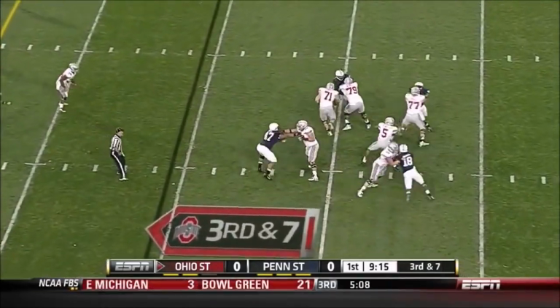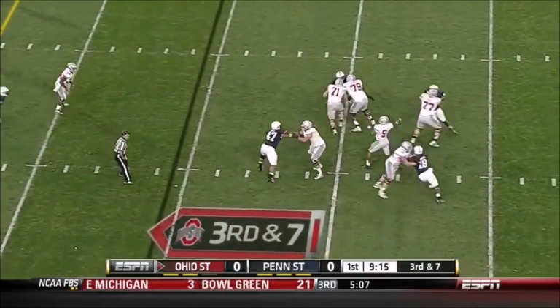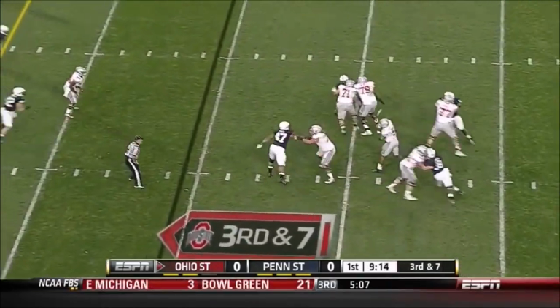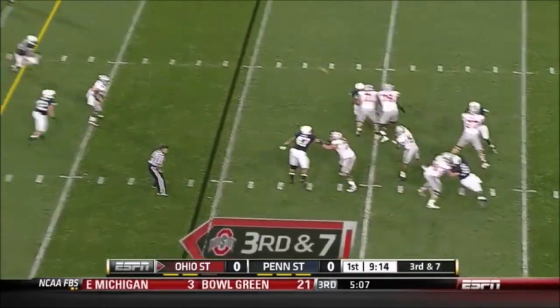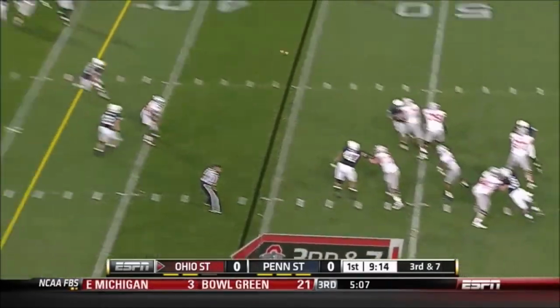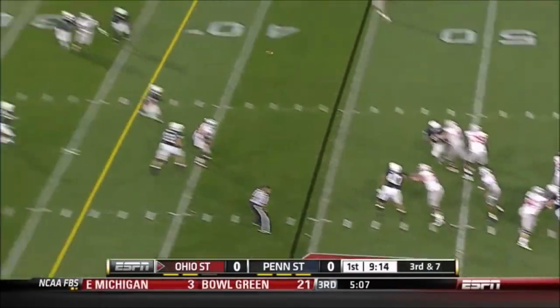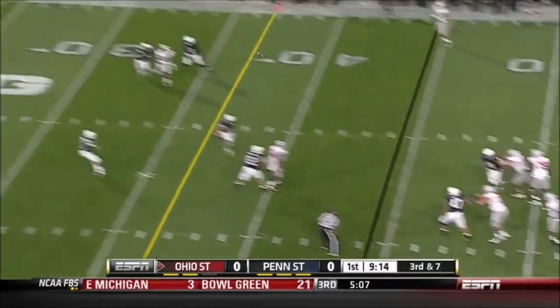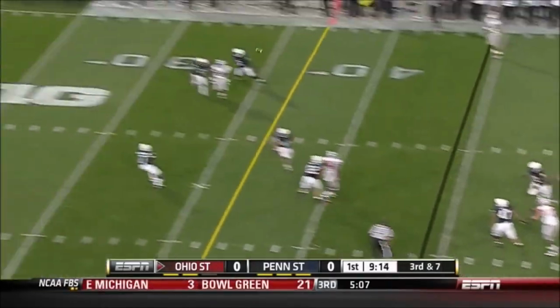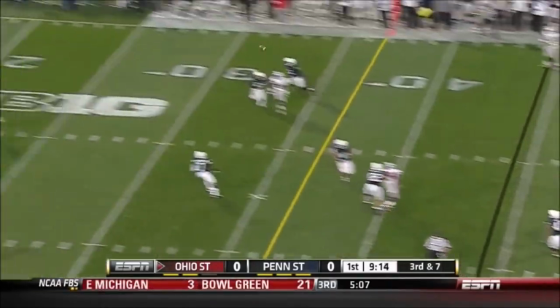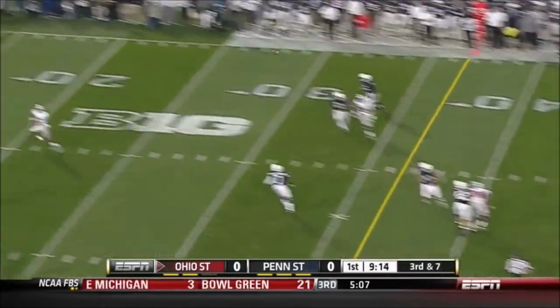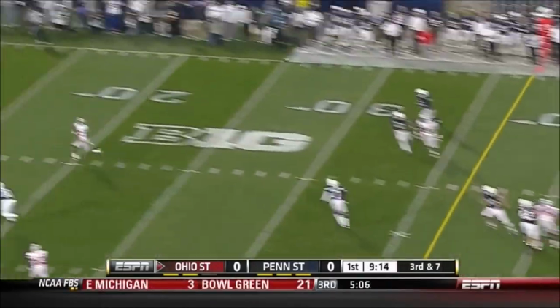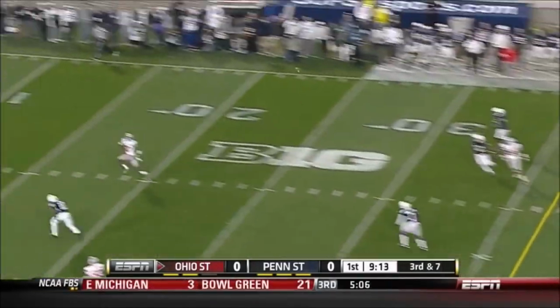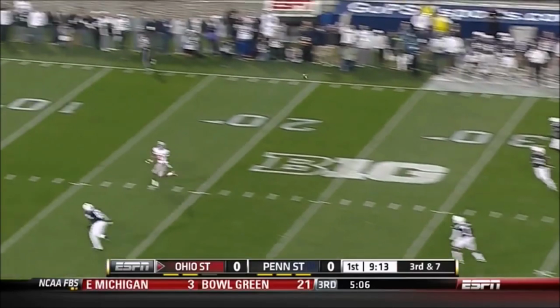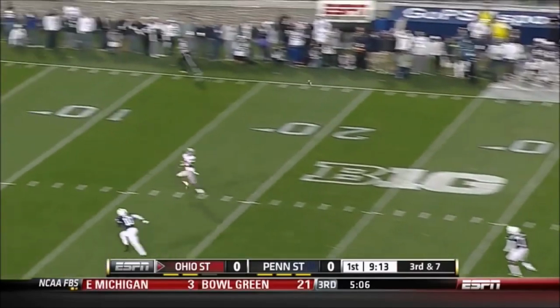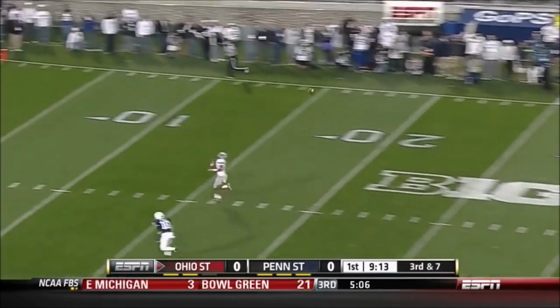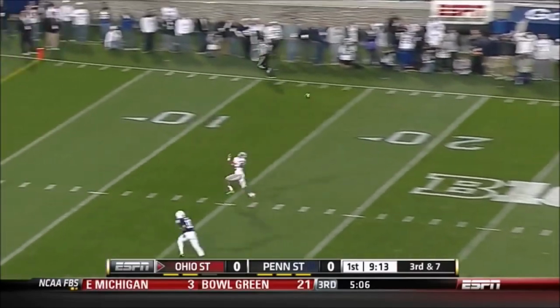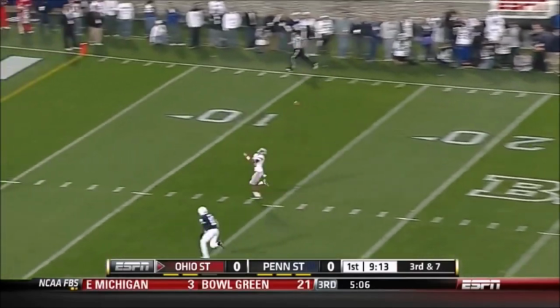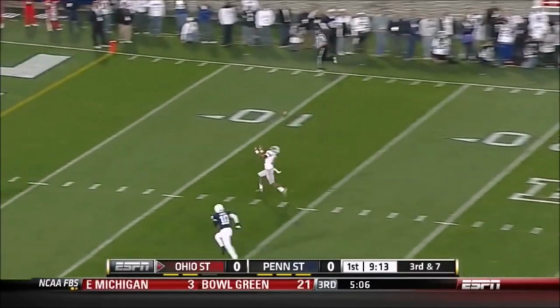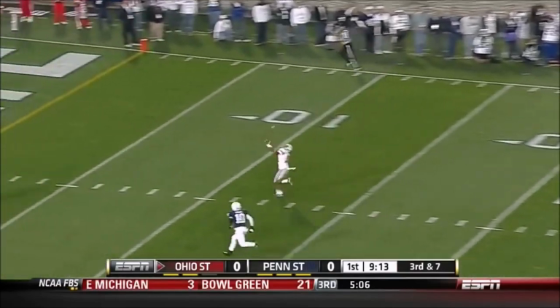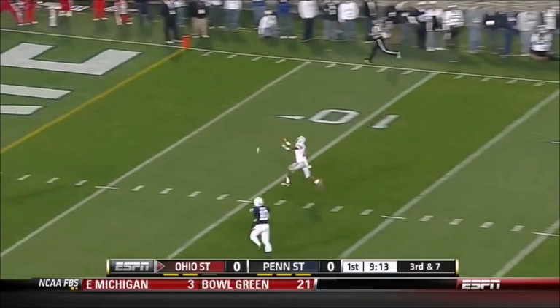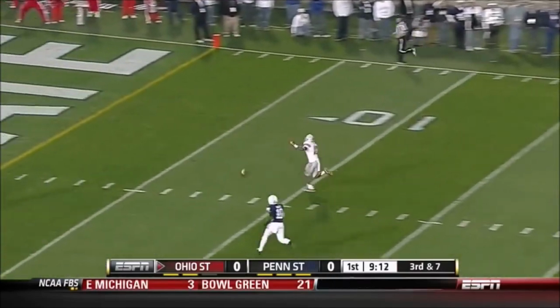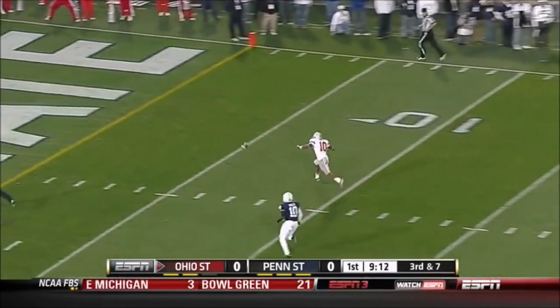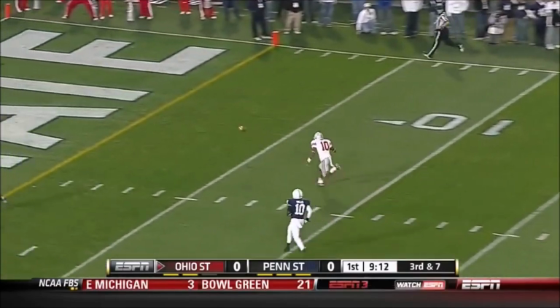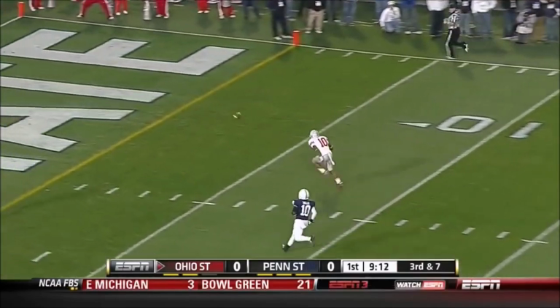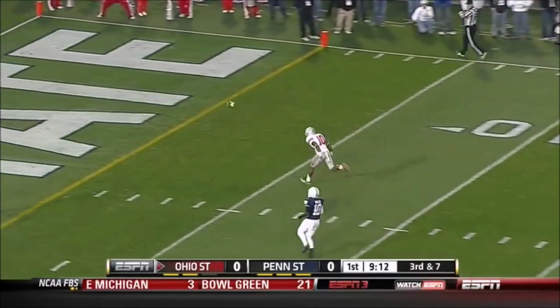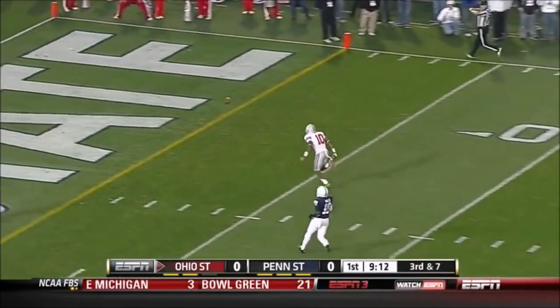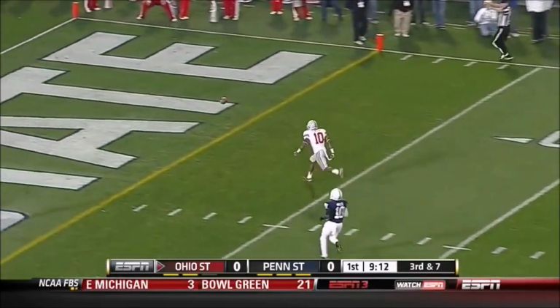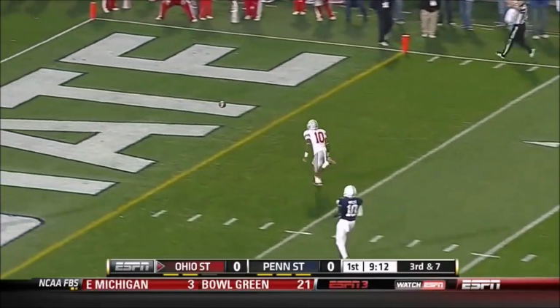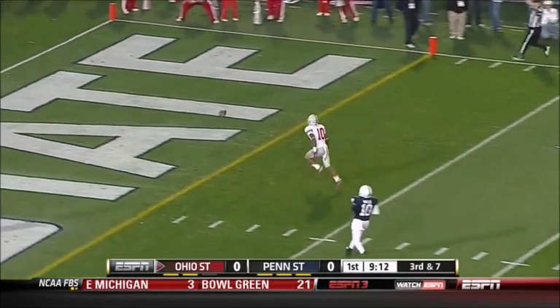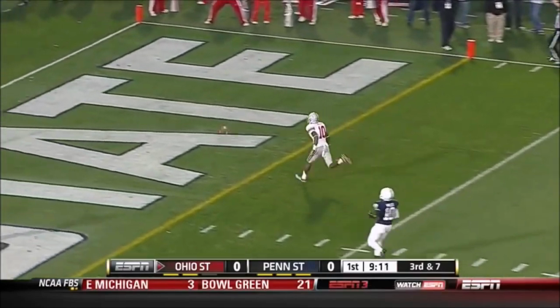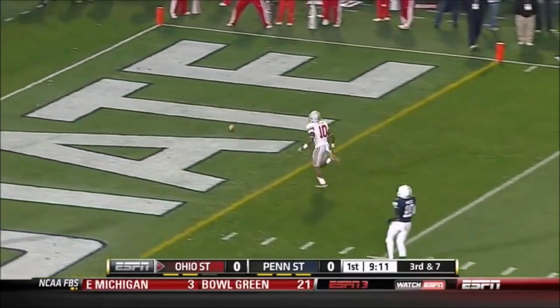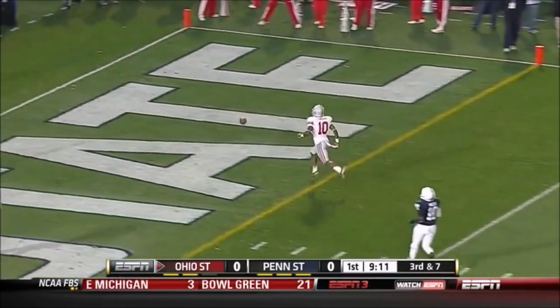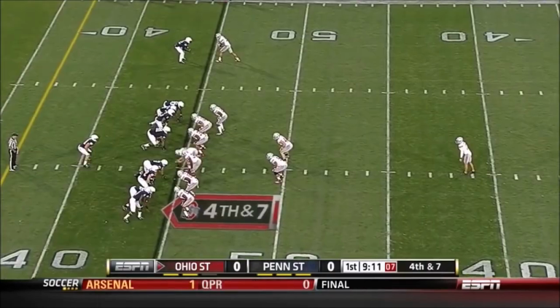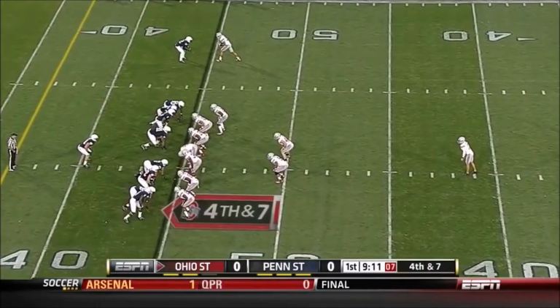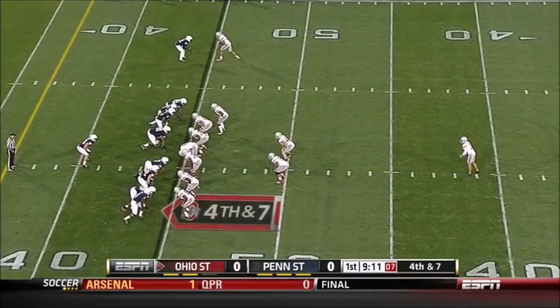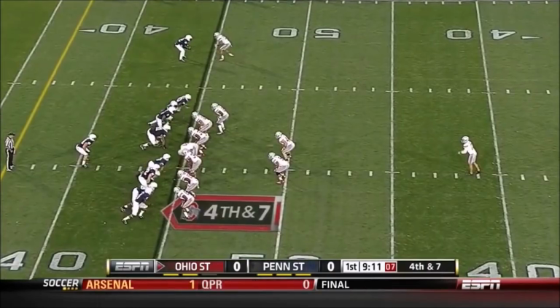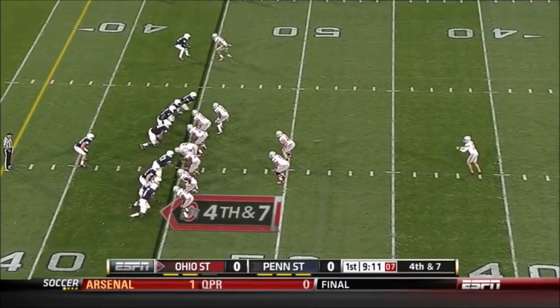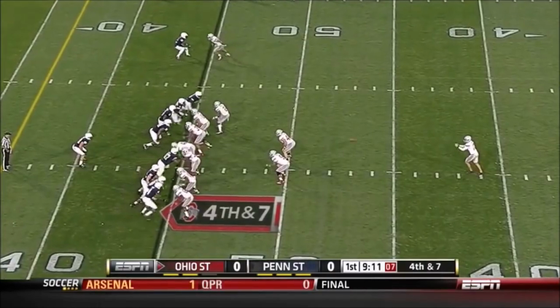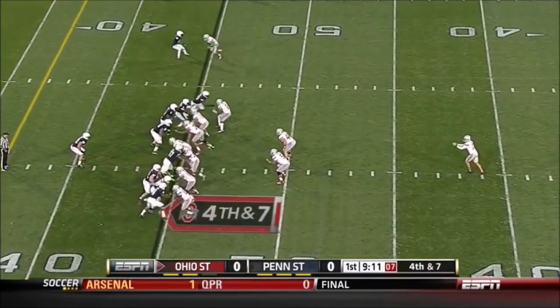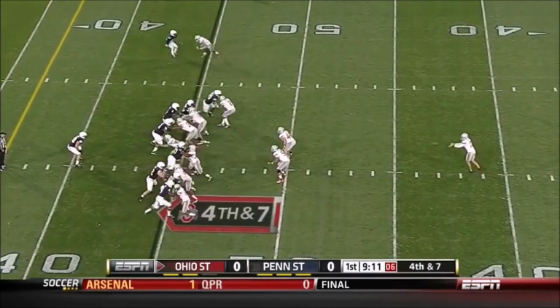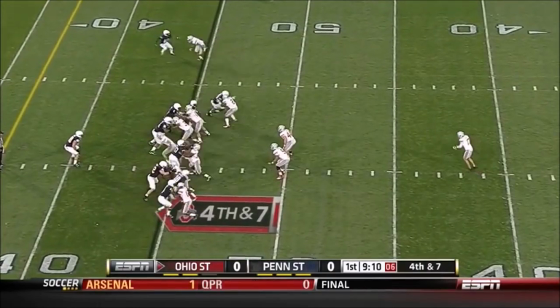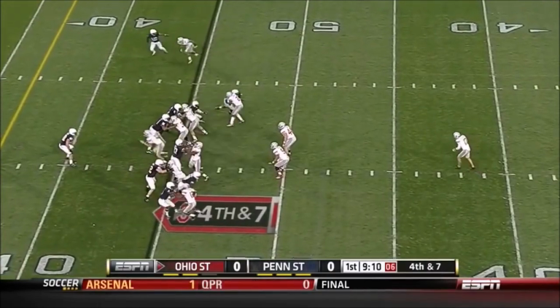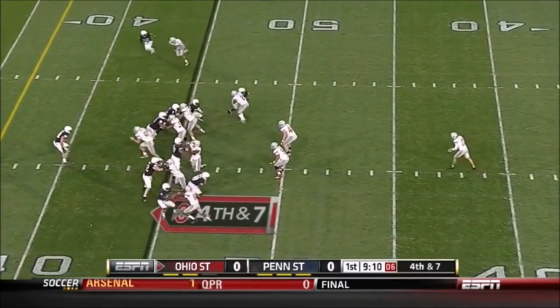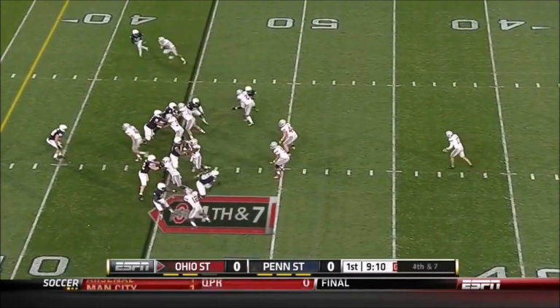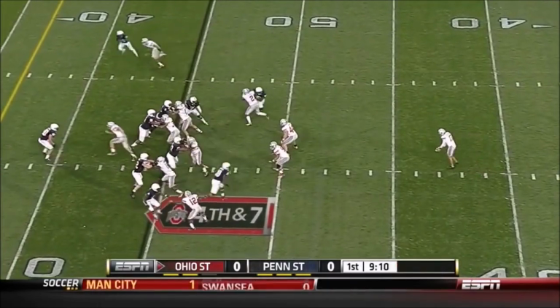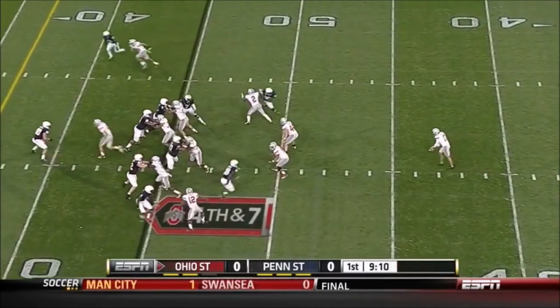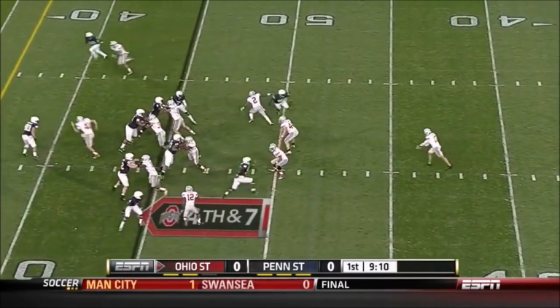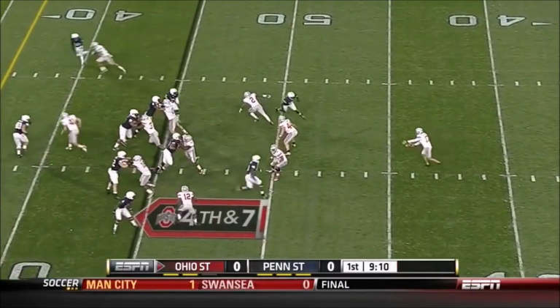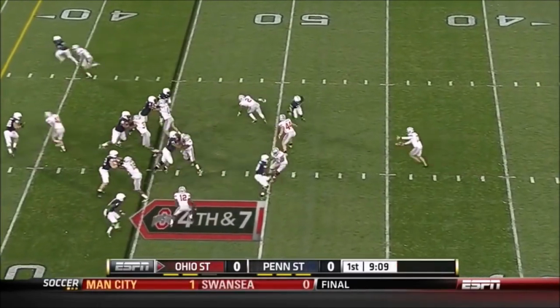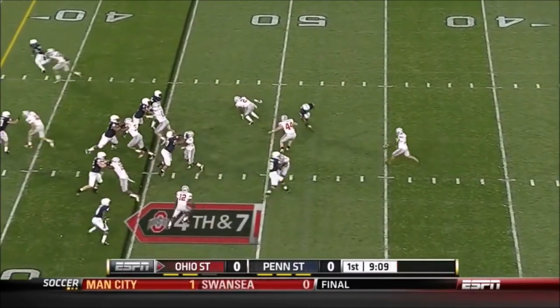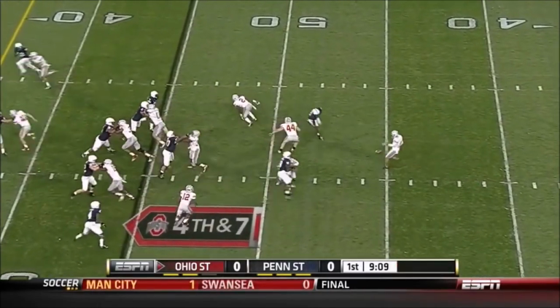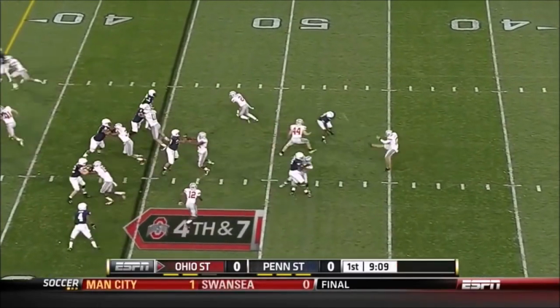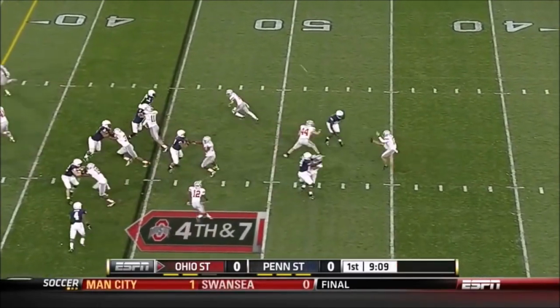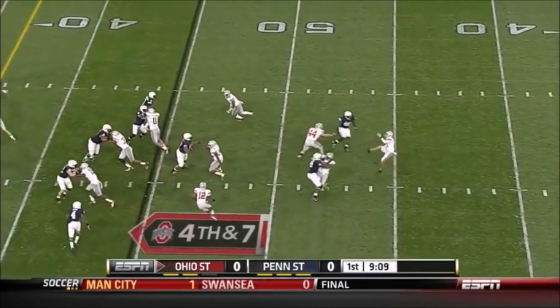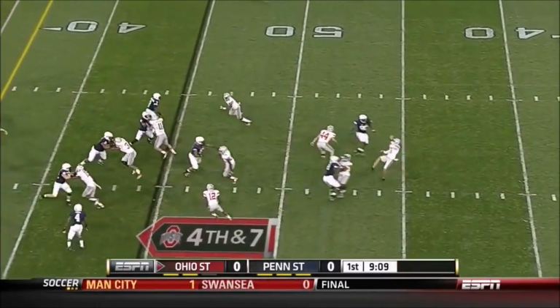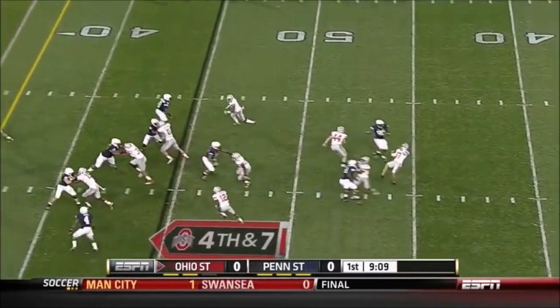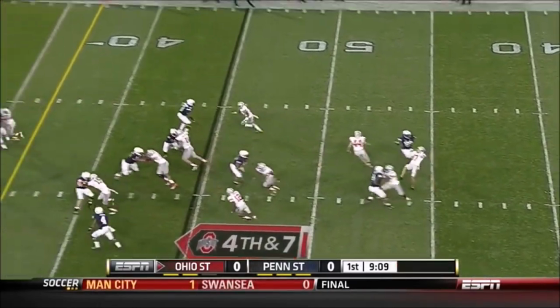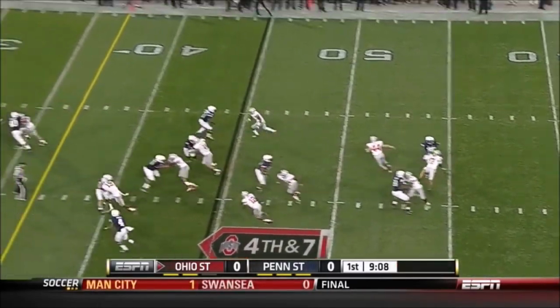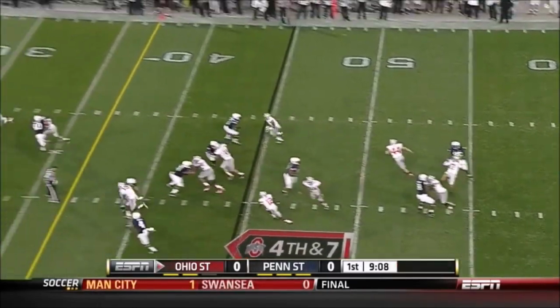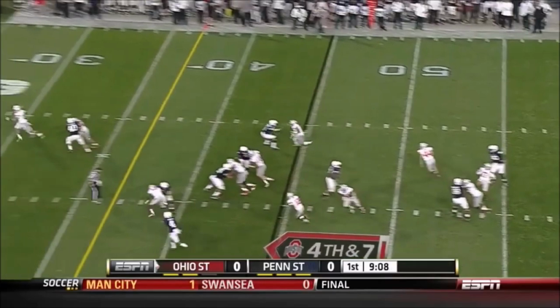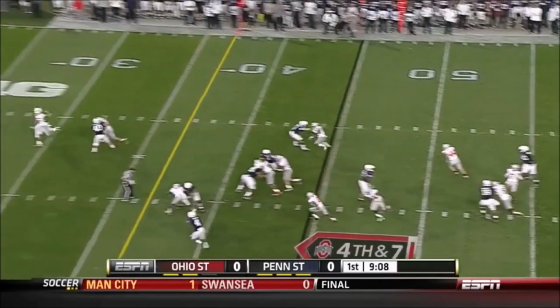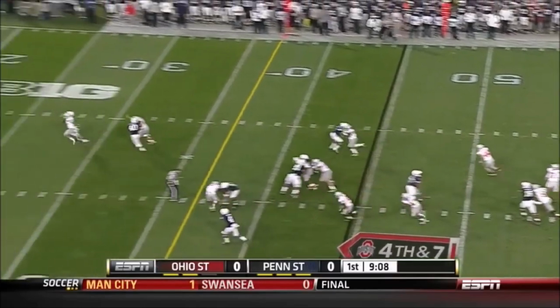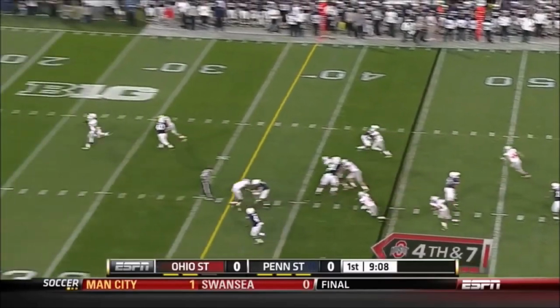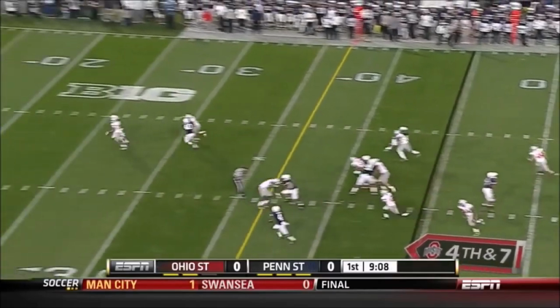Time for Miller, deep ball — open and incomplete. Clear because they give you a lot of different looks with their punt team.